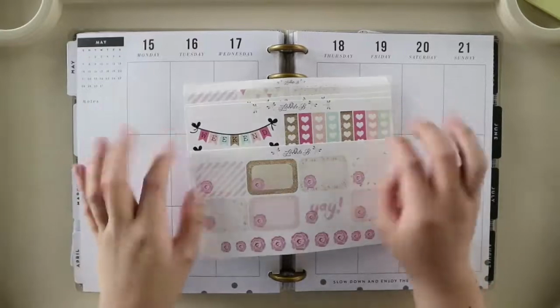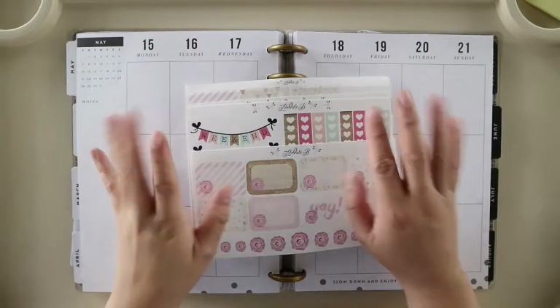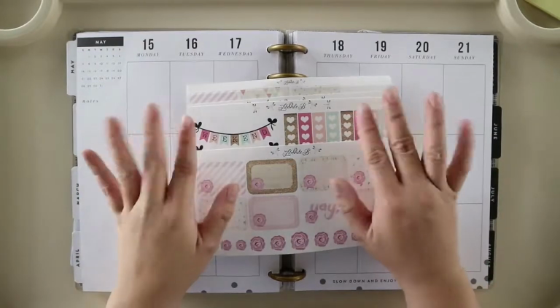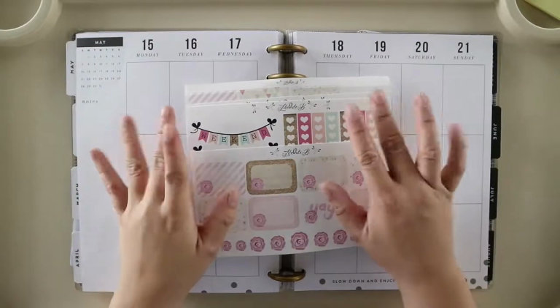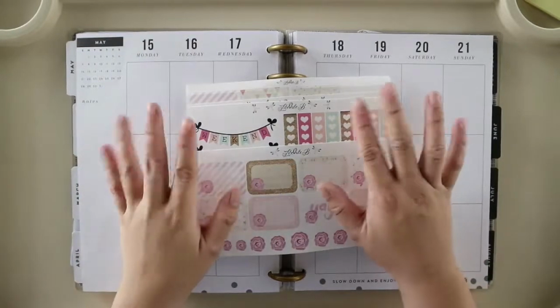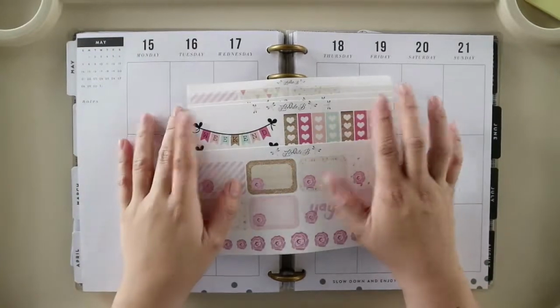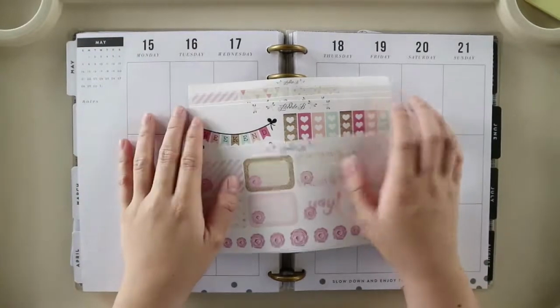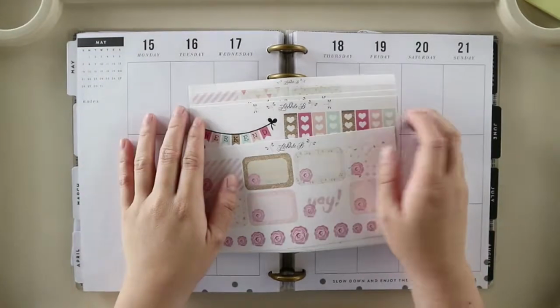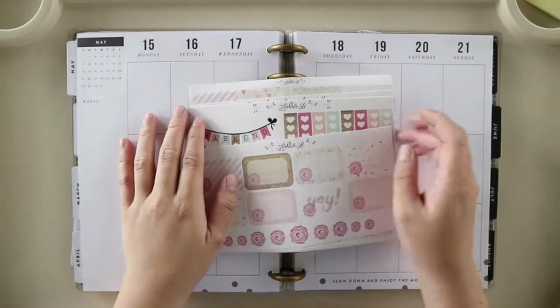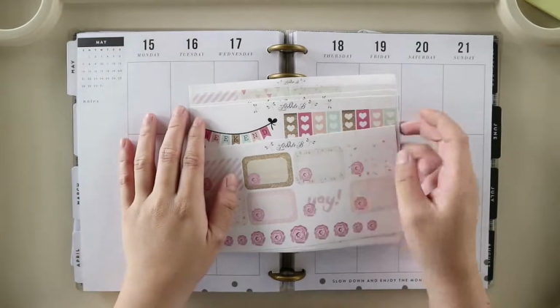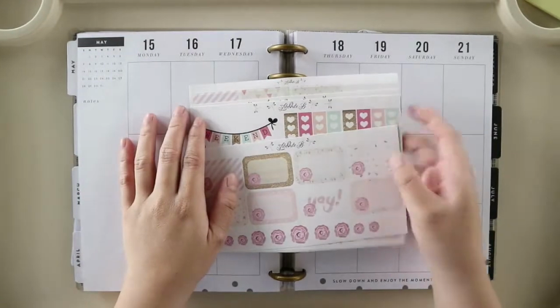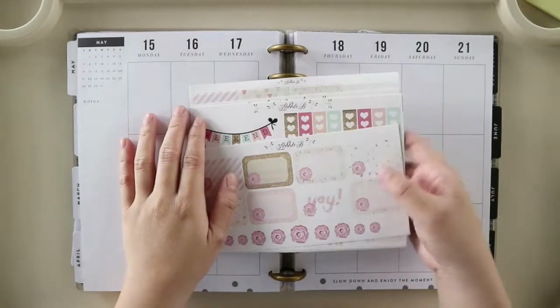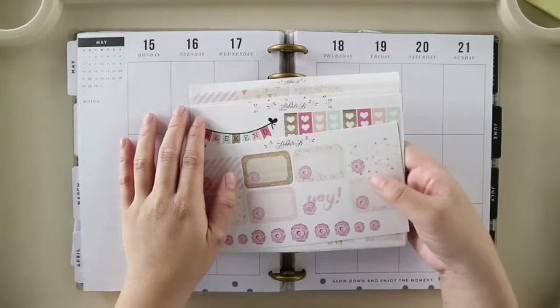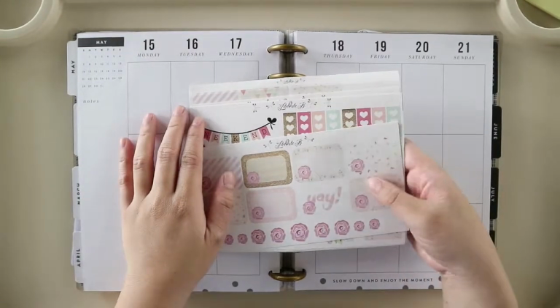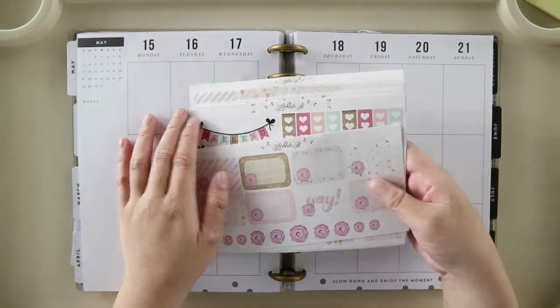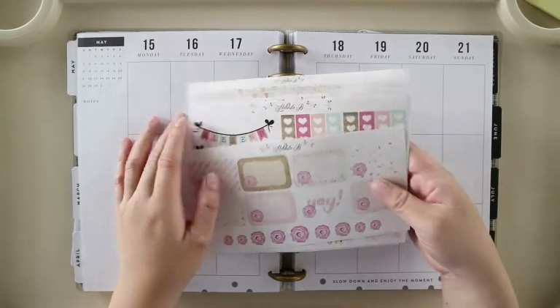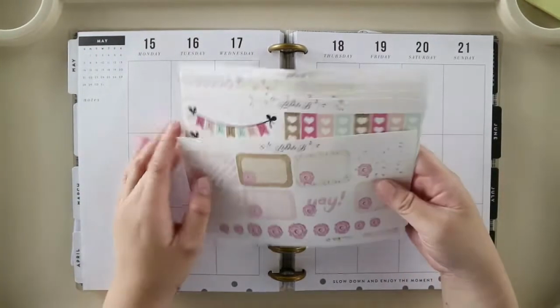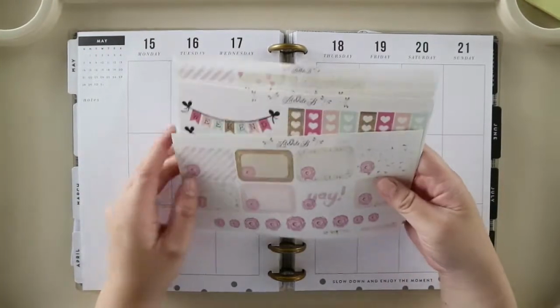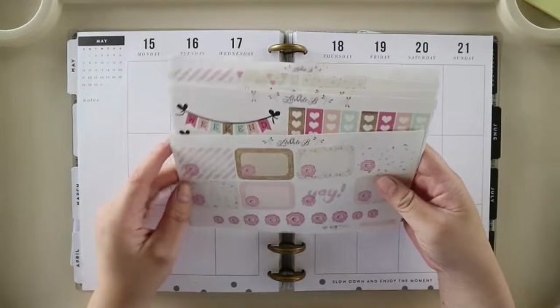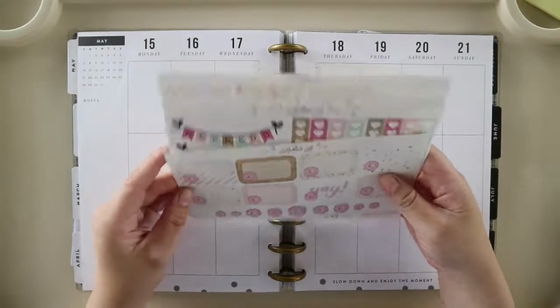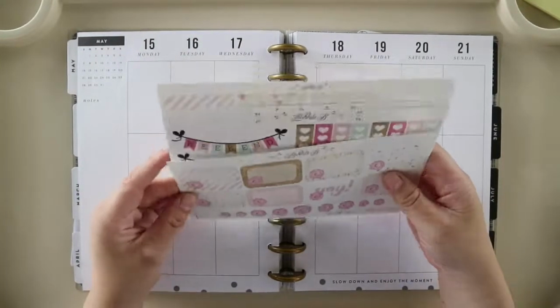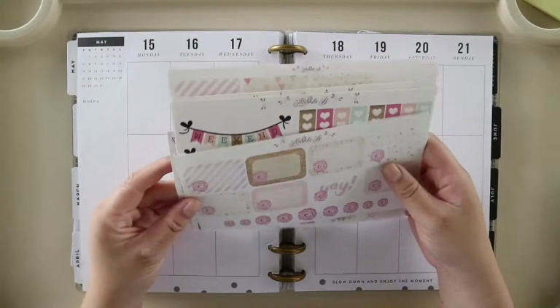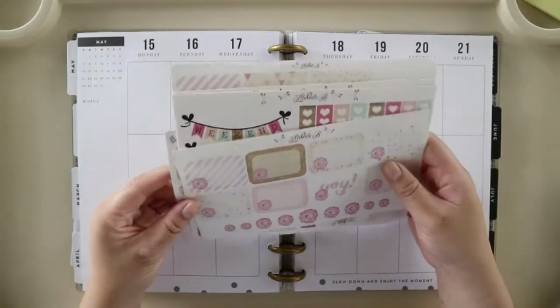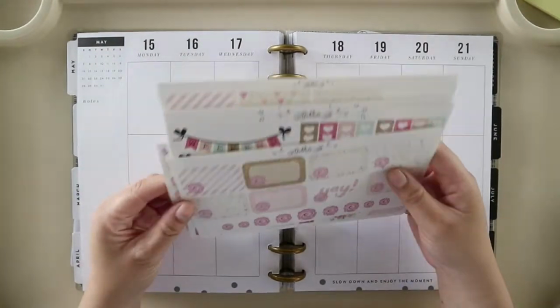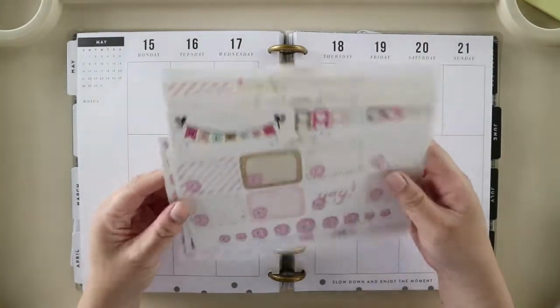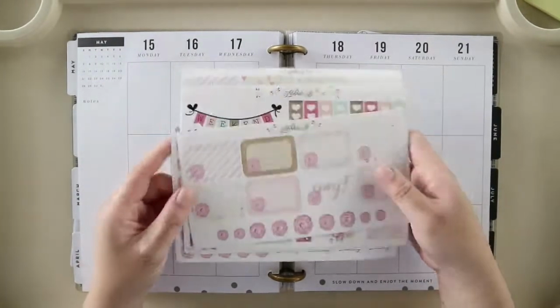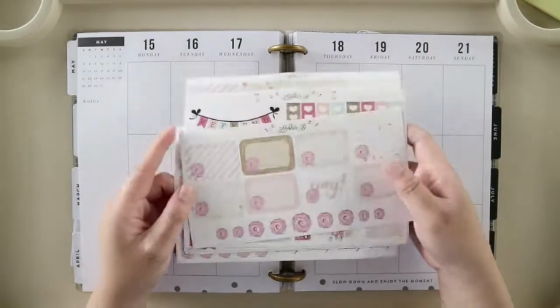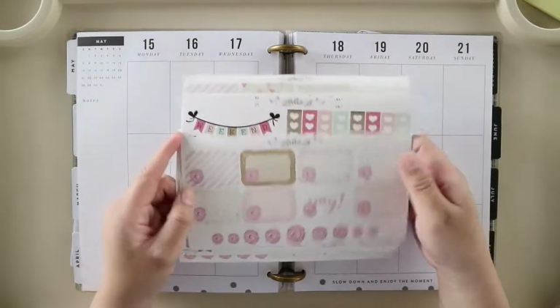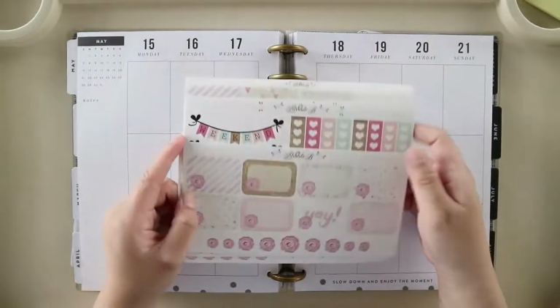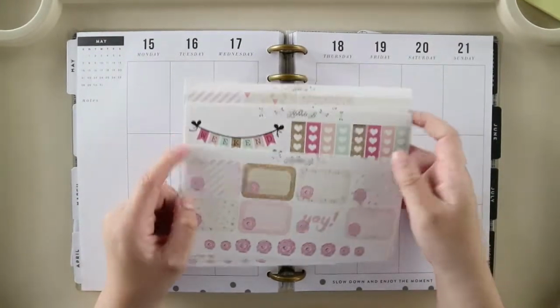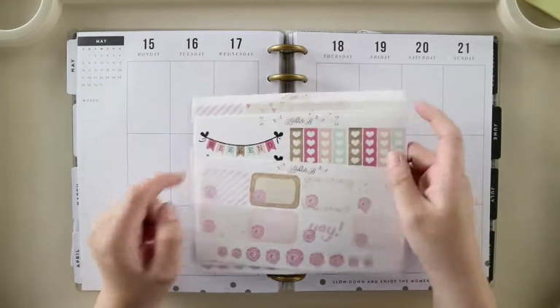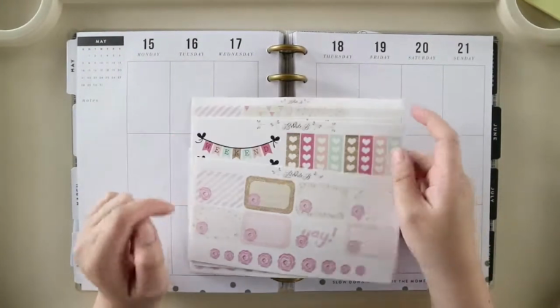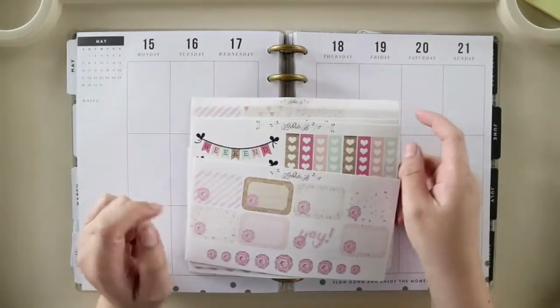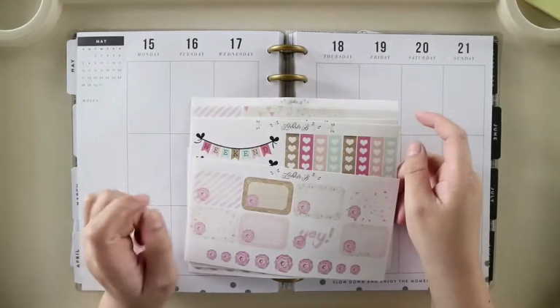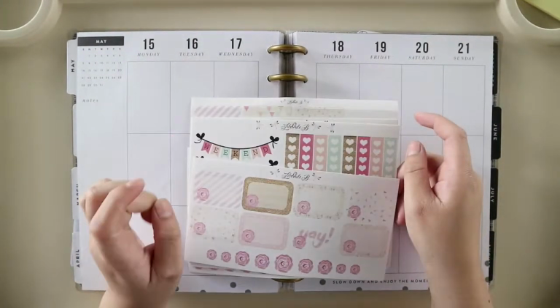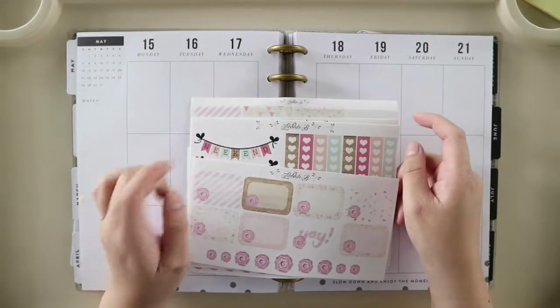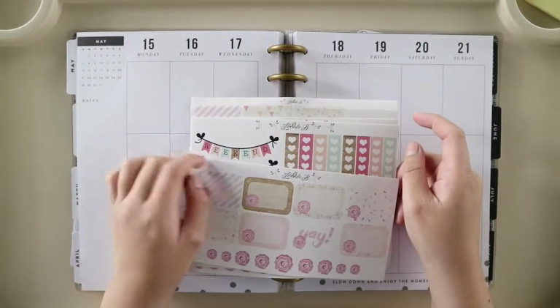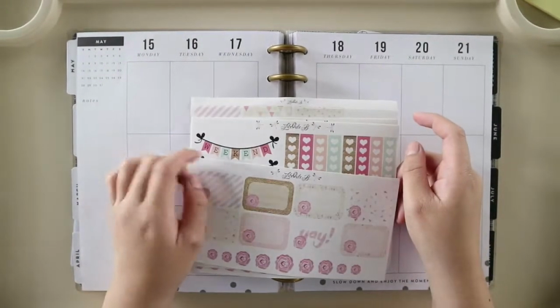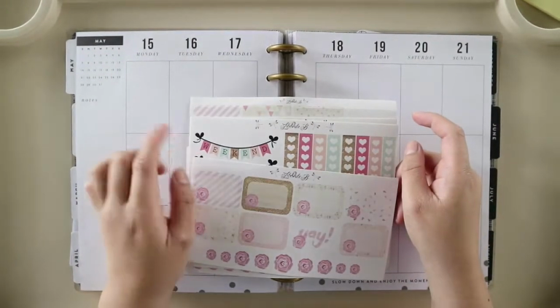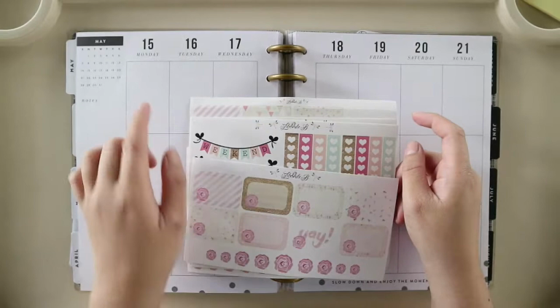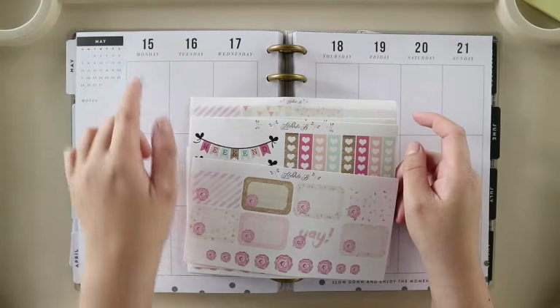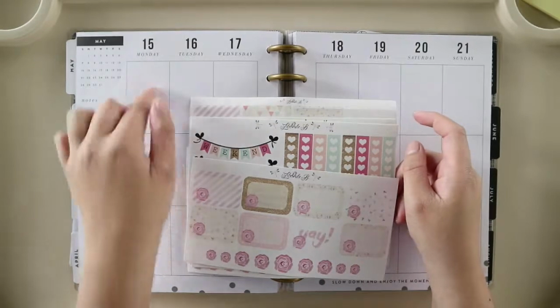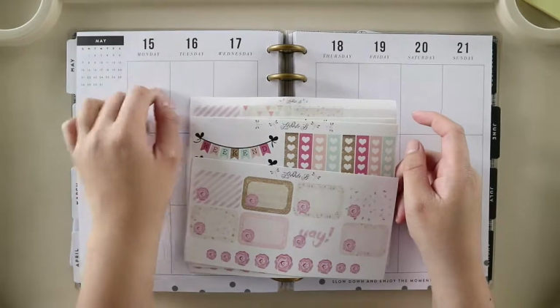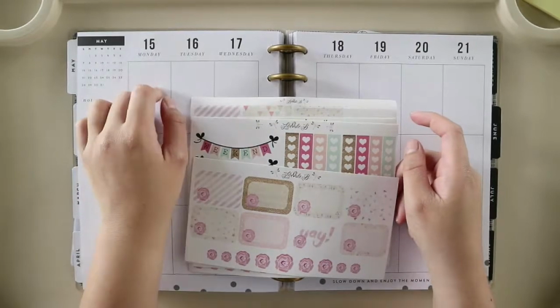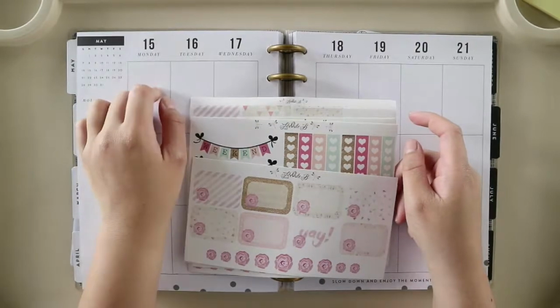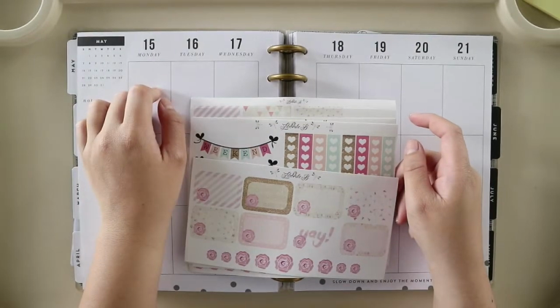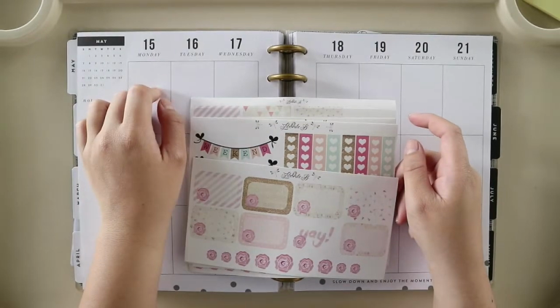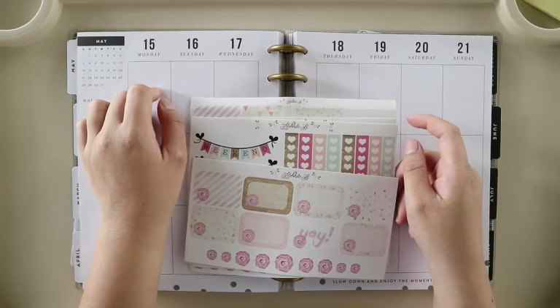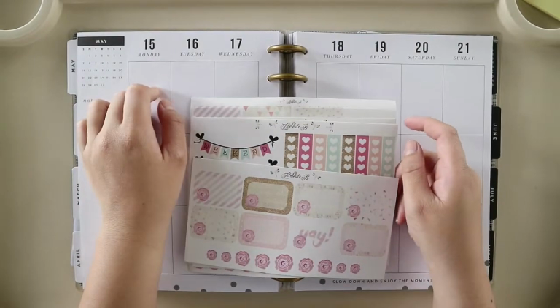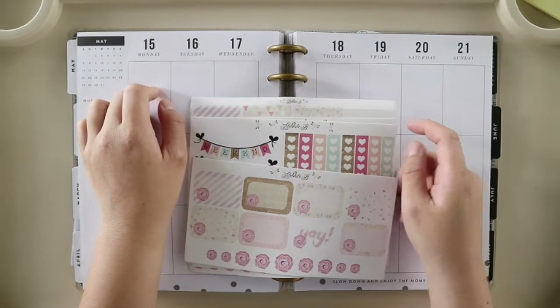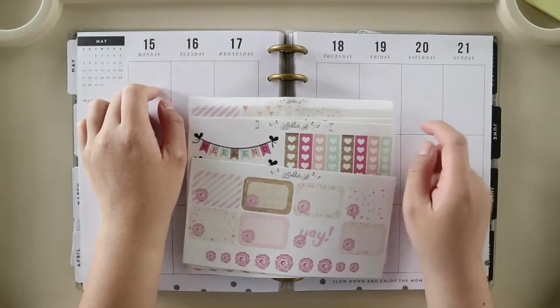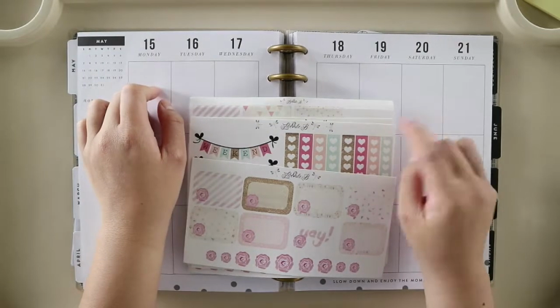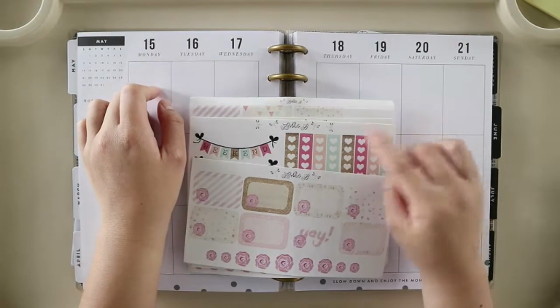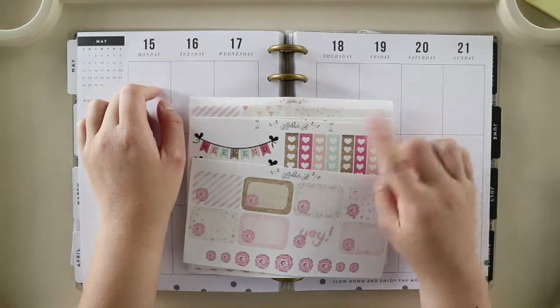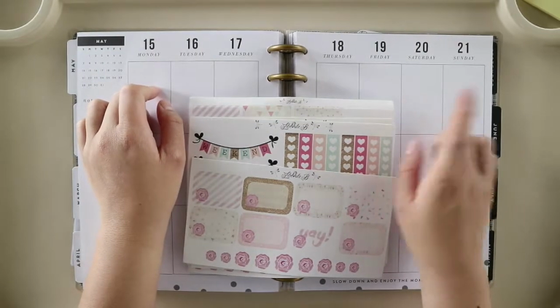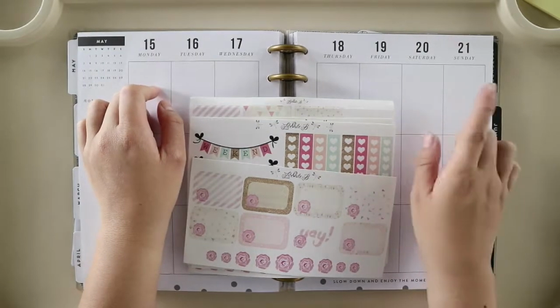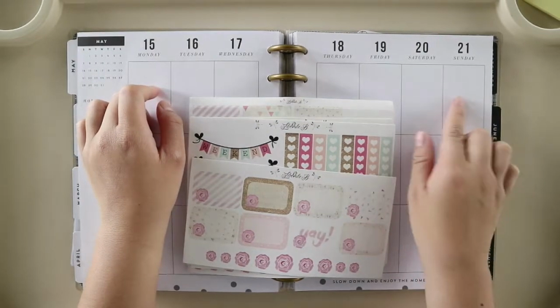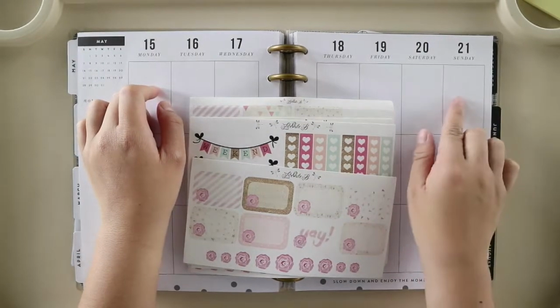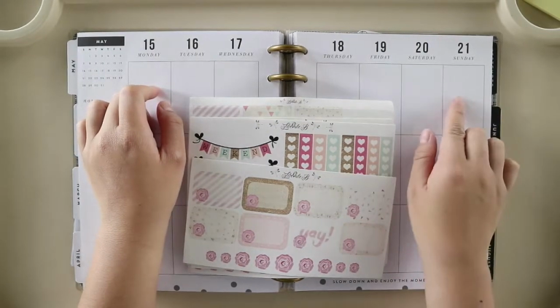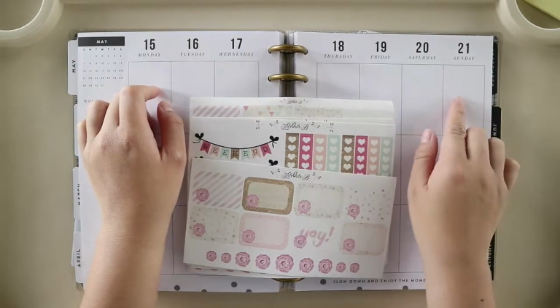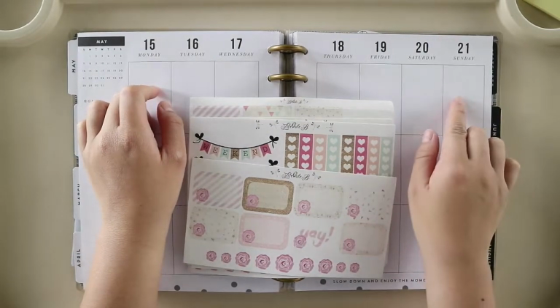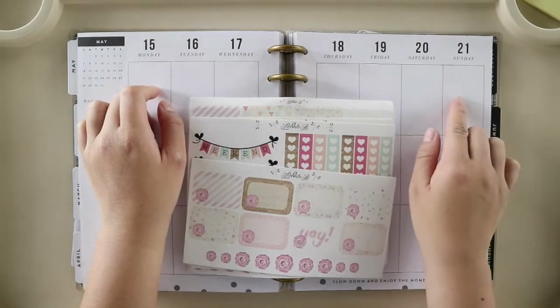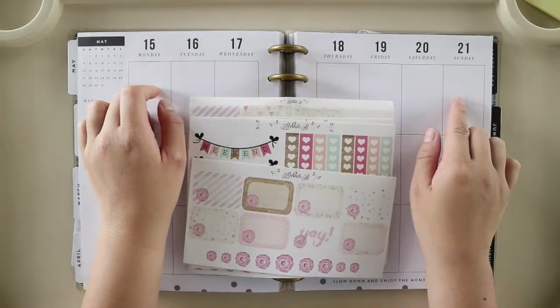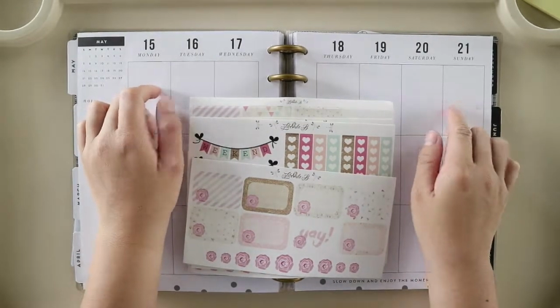Hey guys, welcome back to my channel. Today we are going to do a plan with me for the week of May 15th through the 21st.